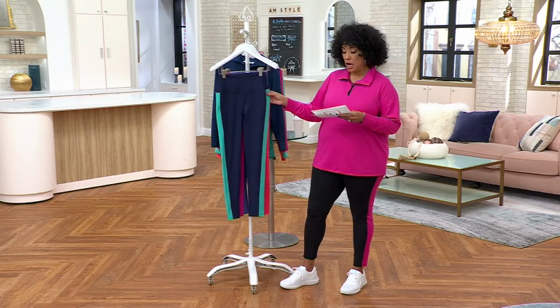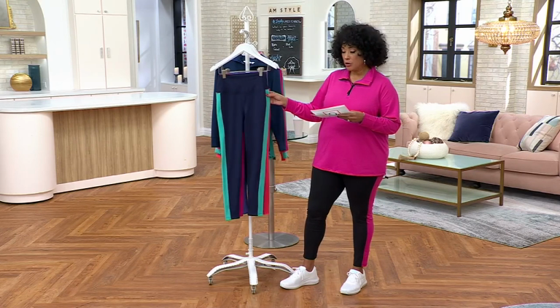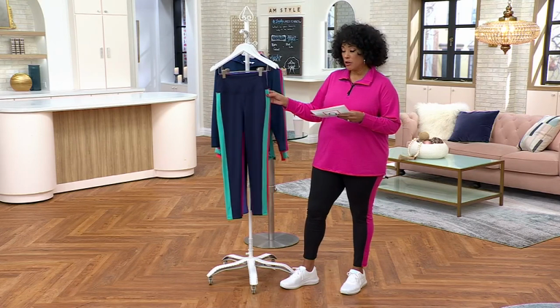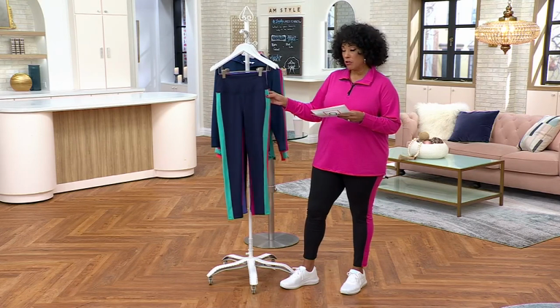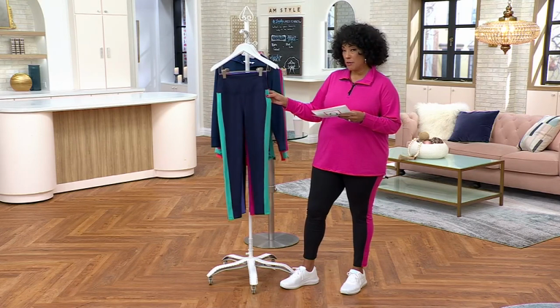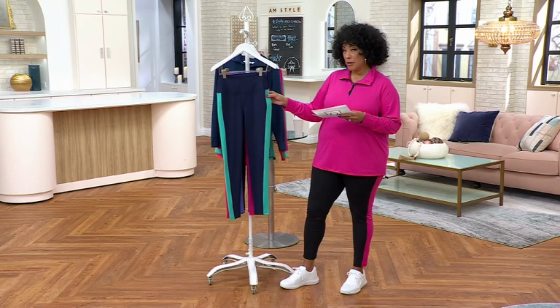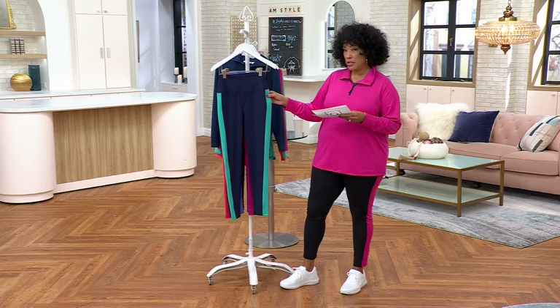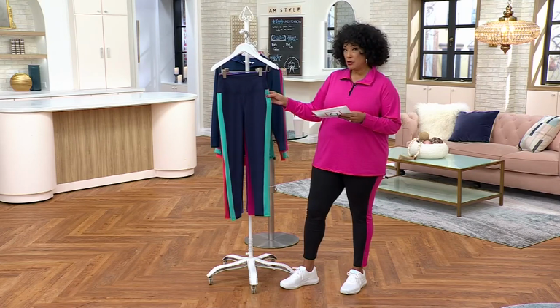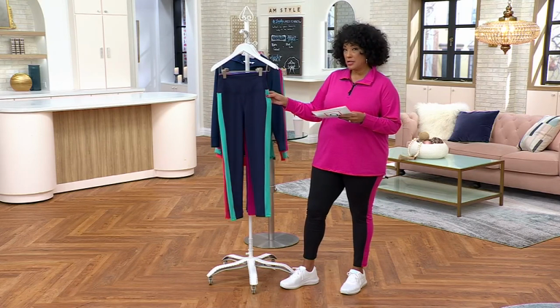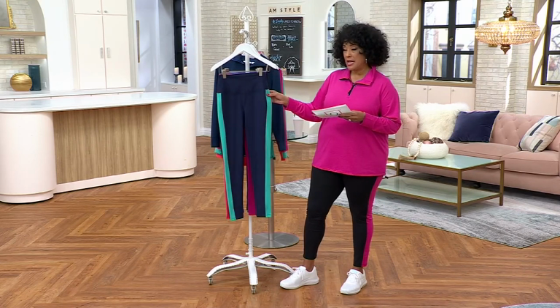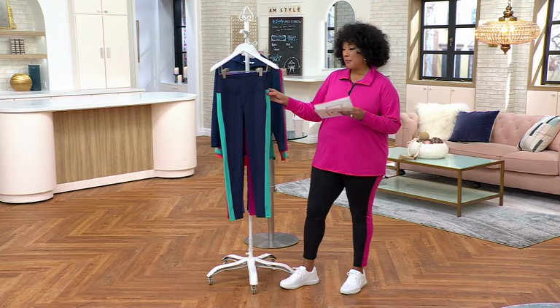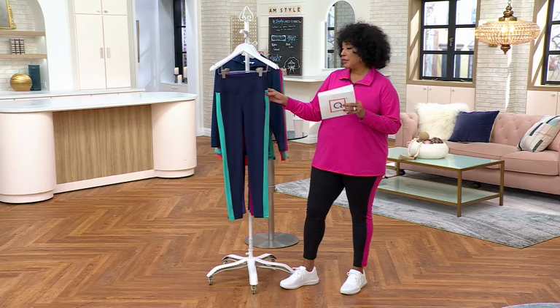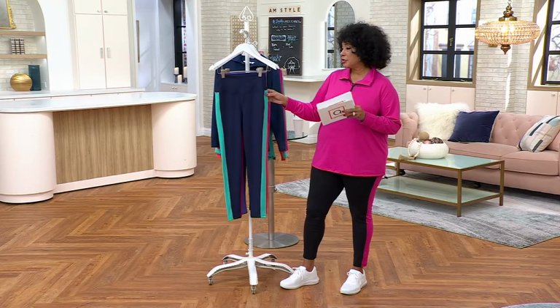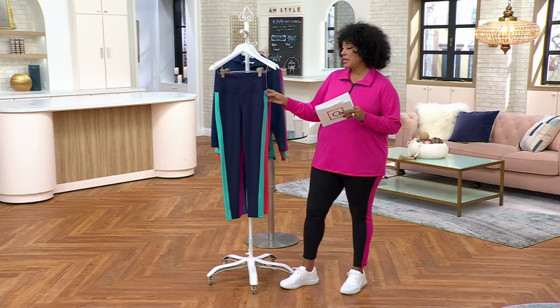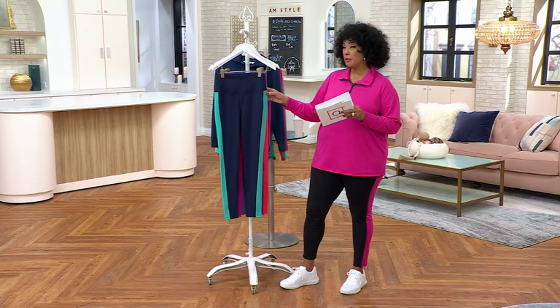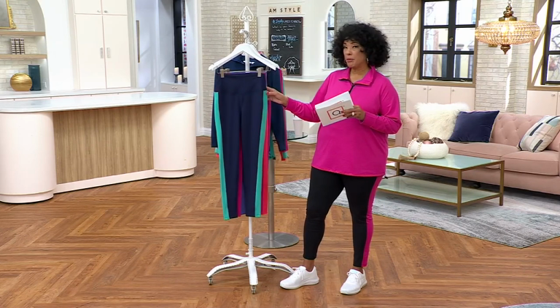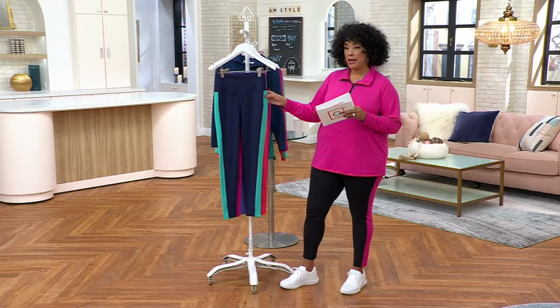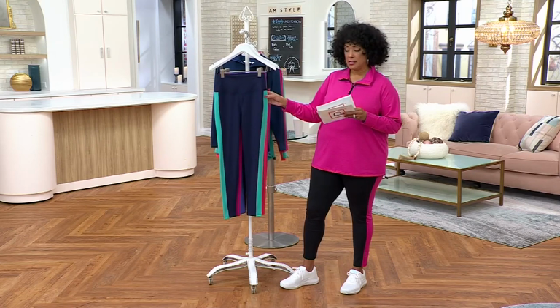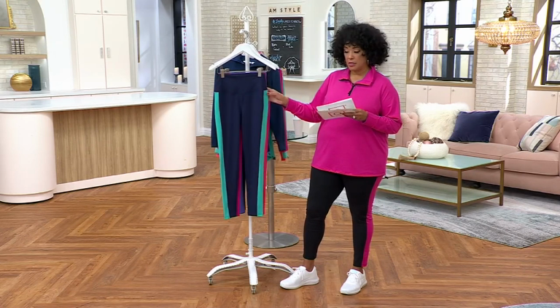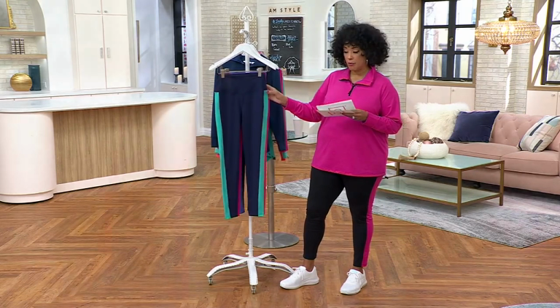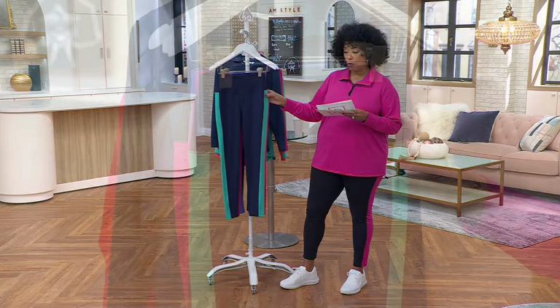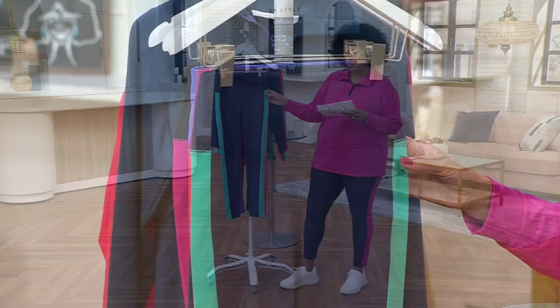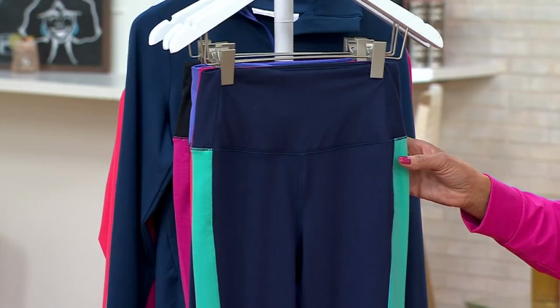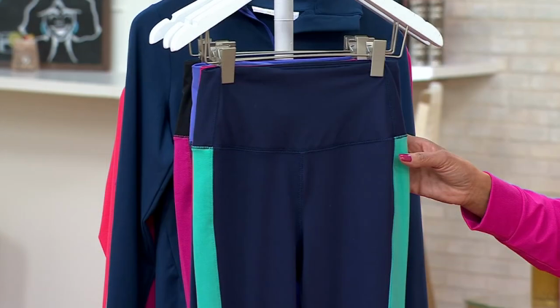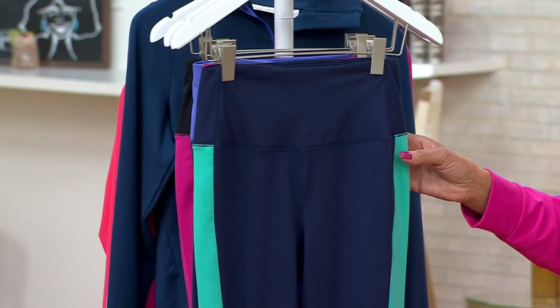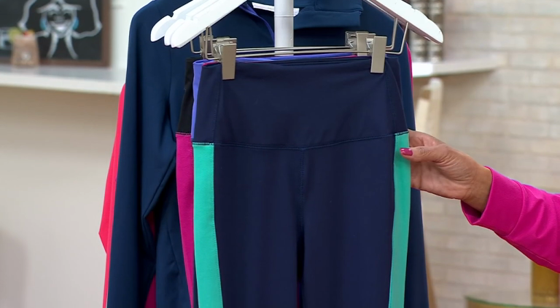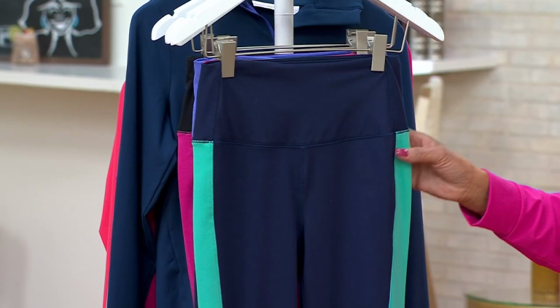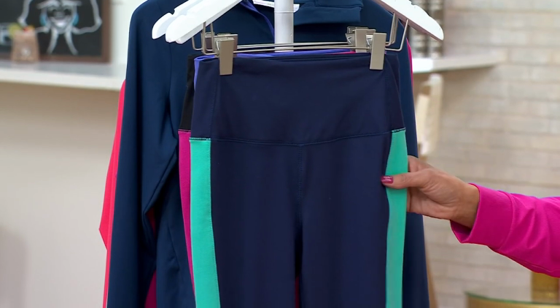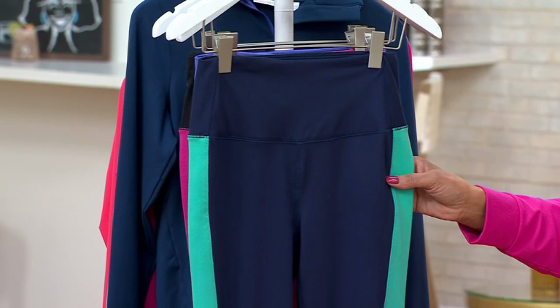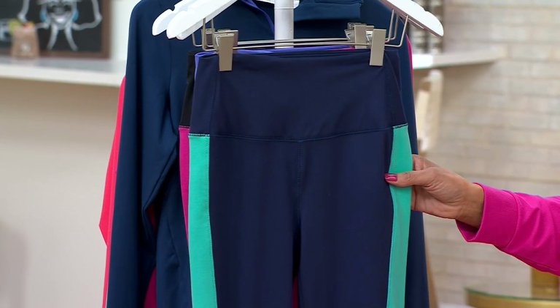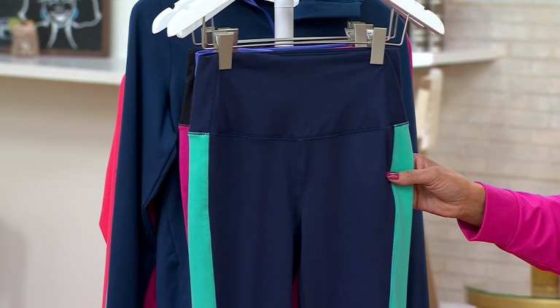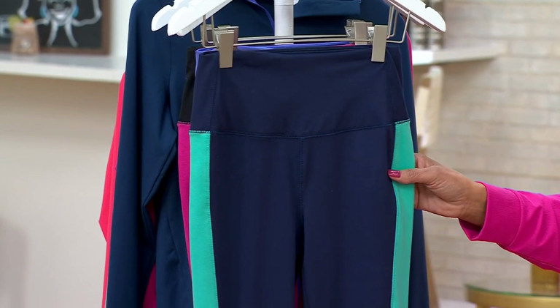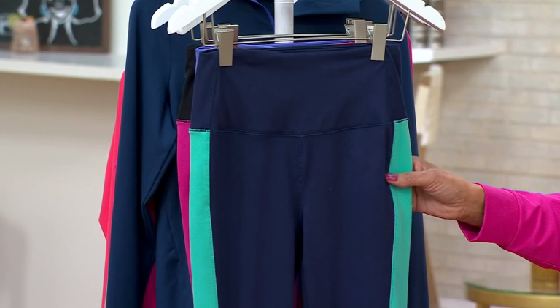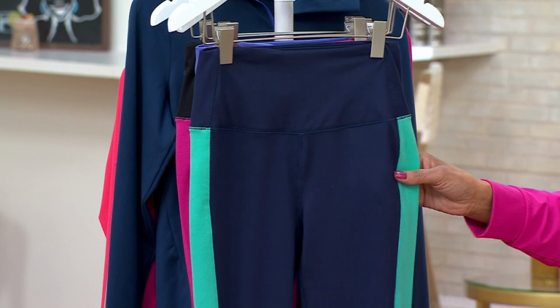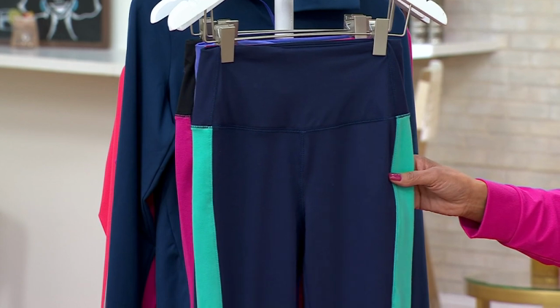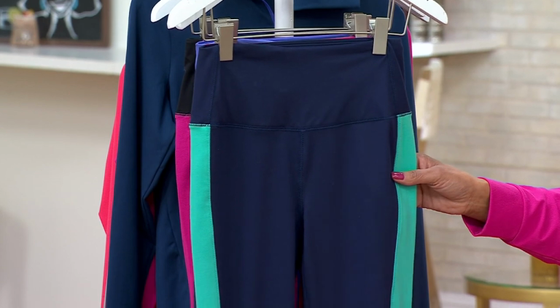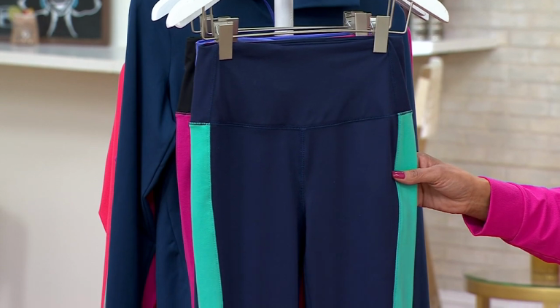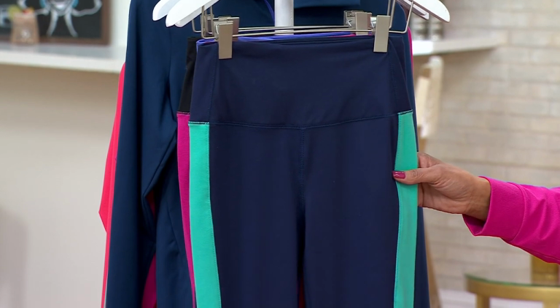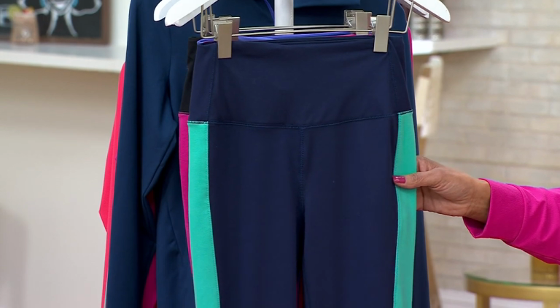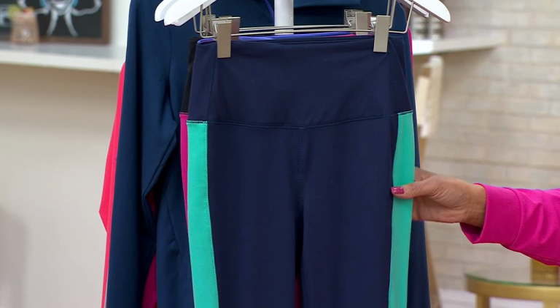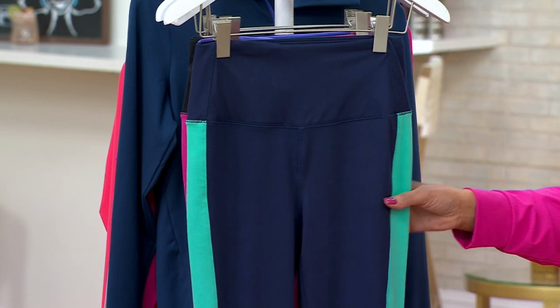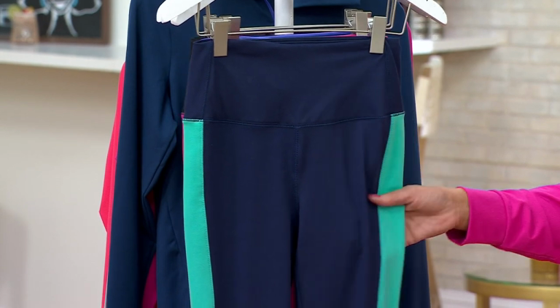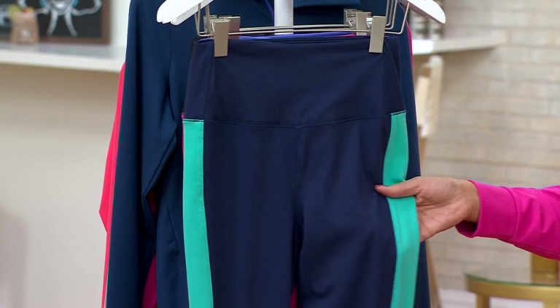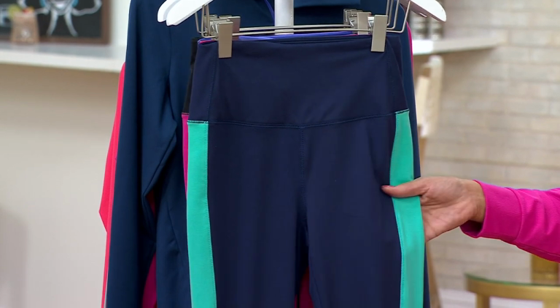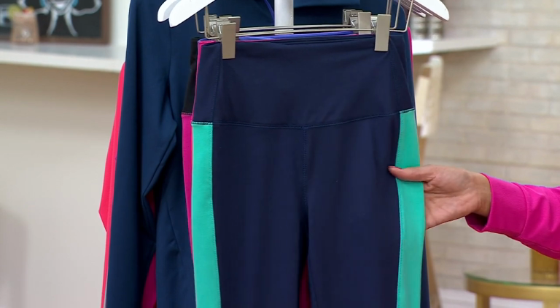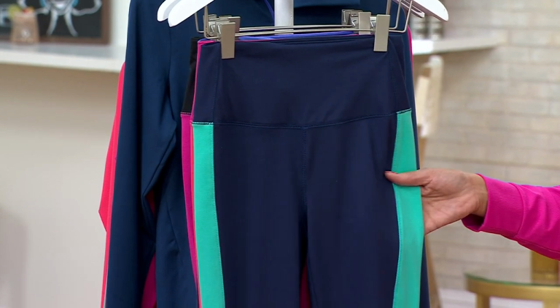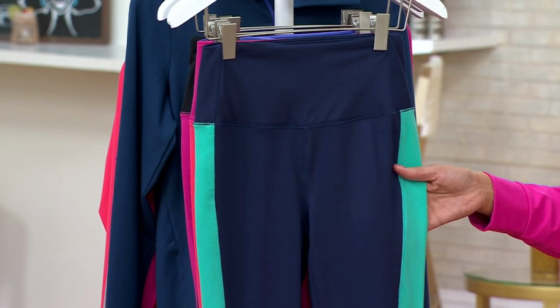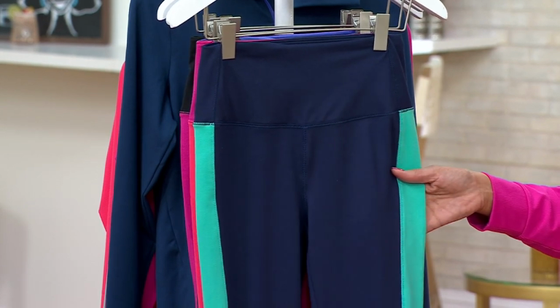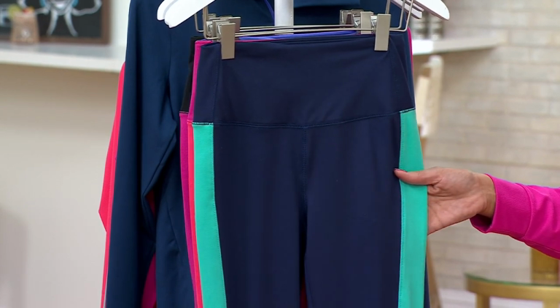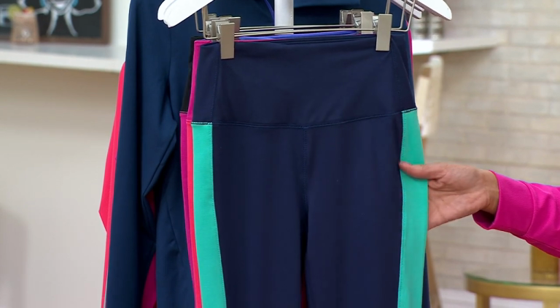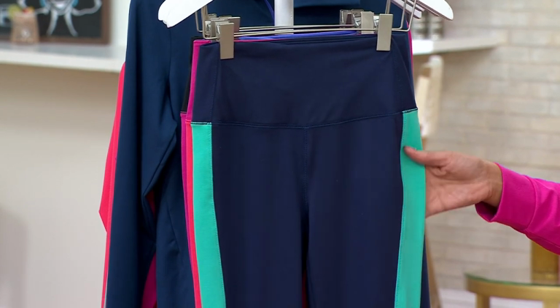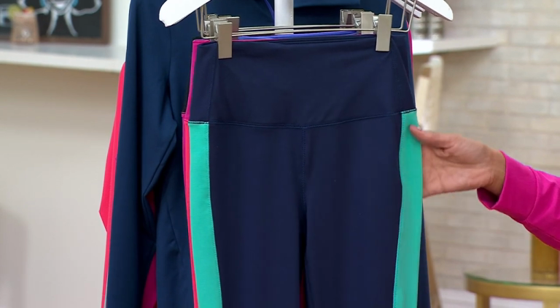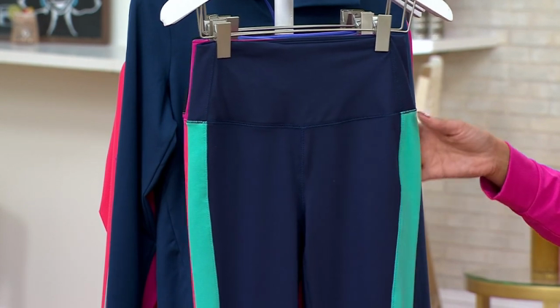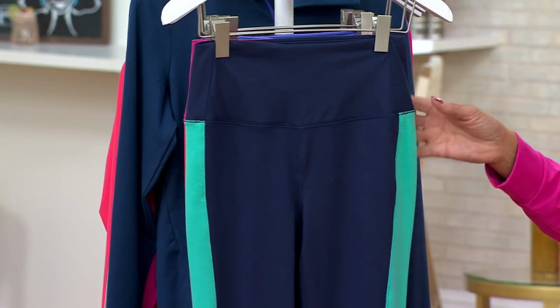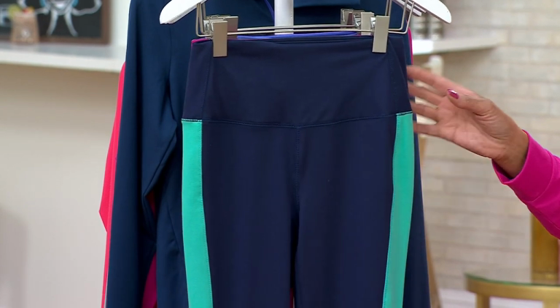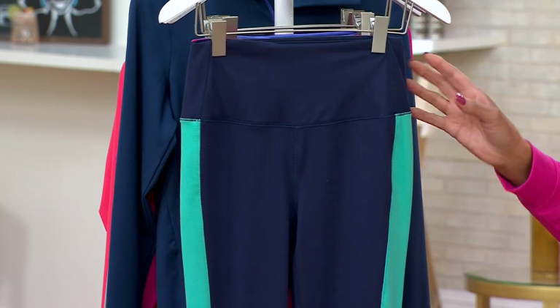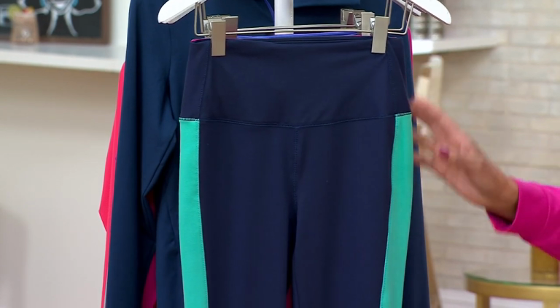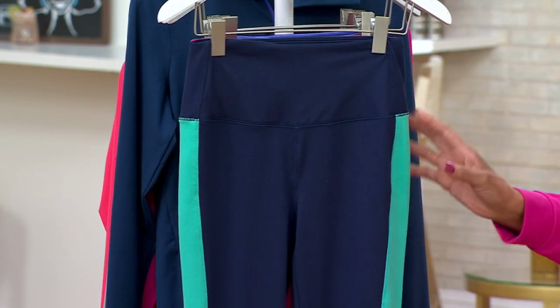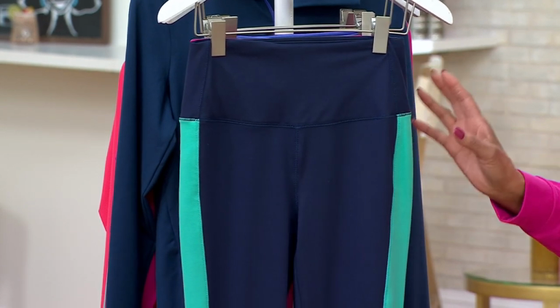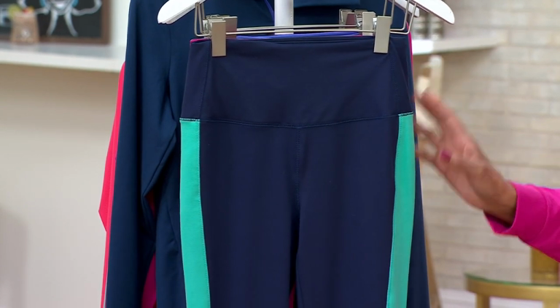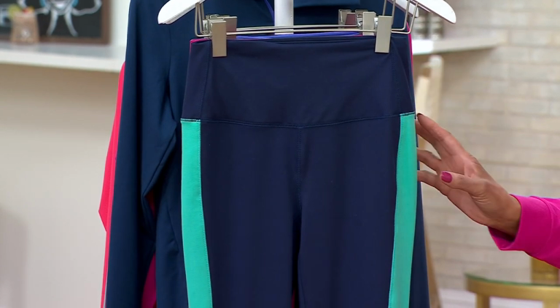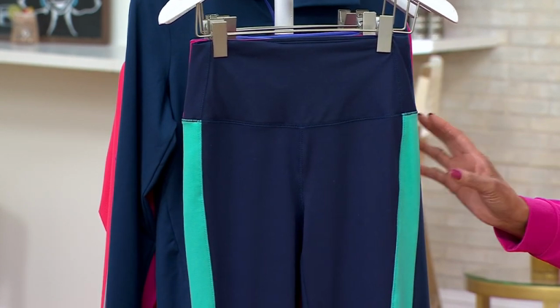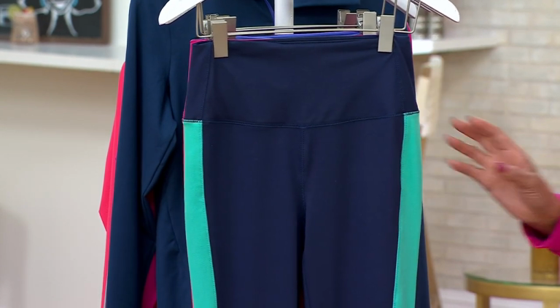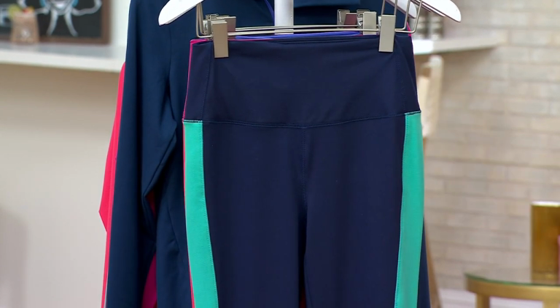Not only are they brand new today, but they're sale price. They're $49.98.